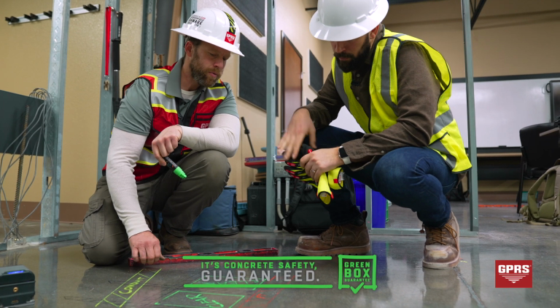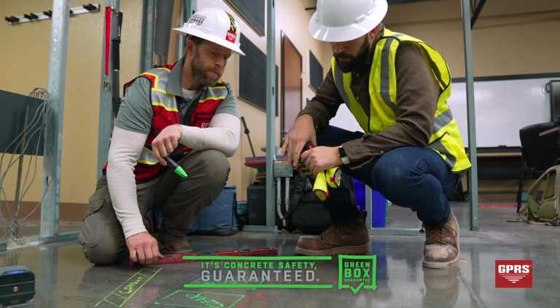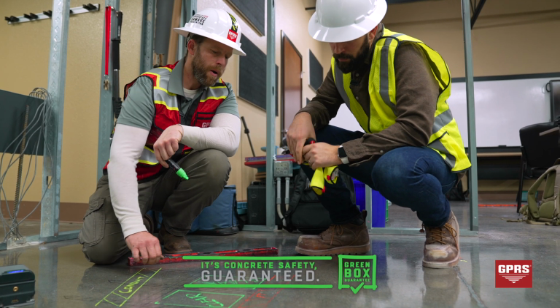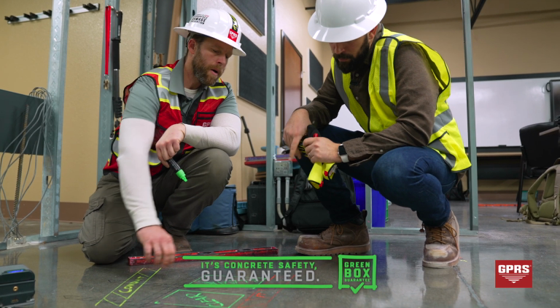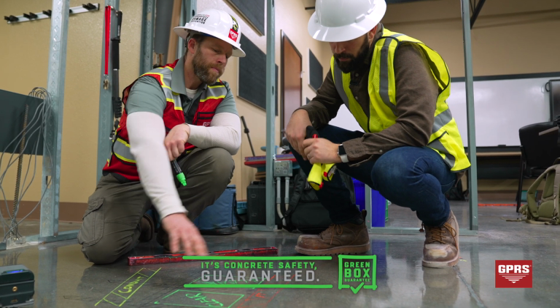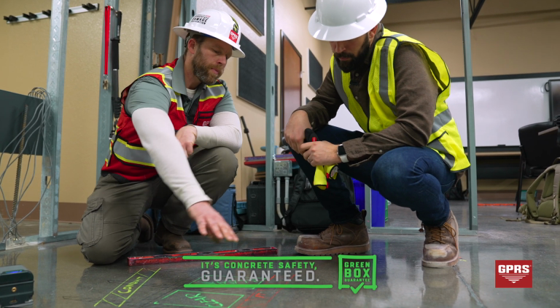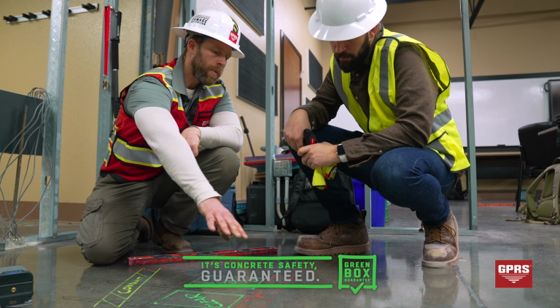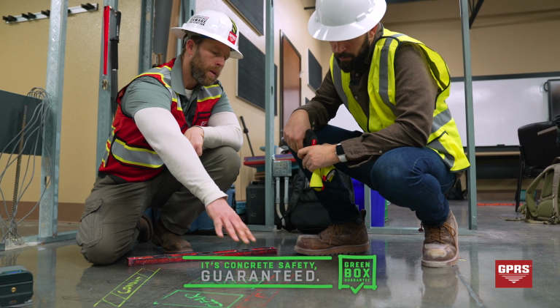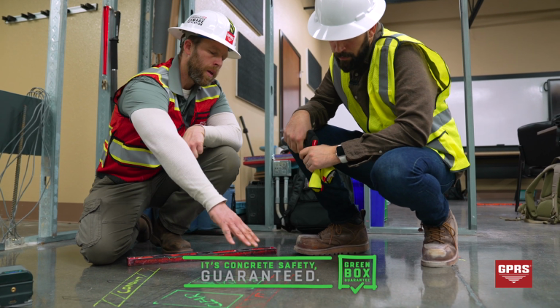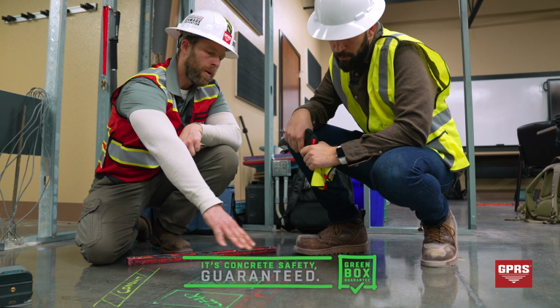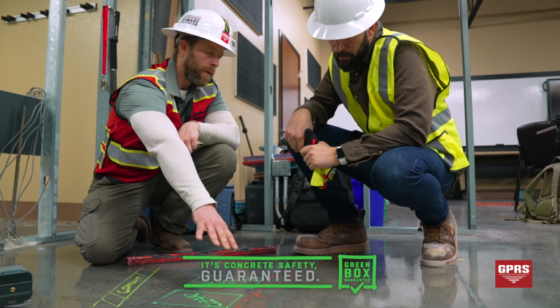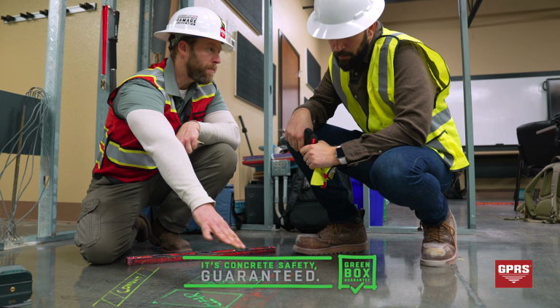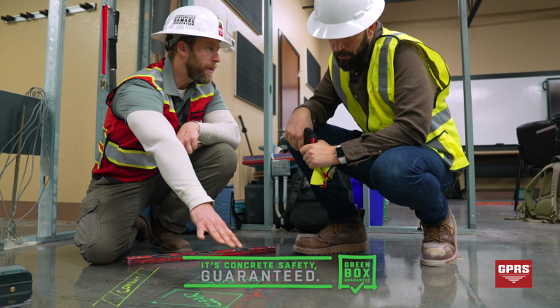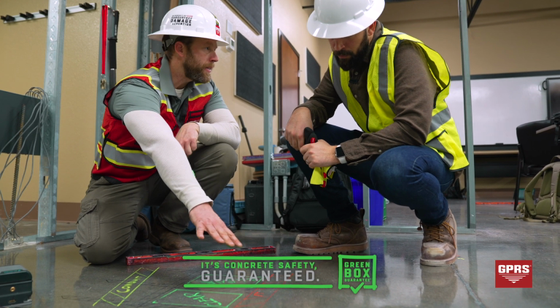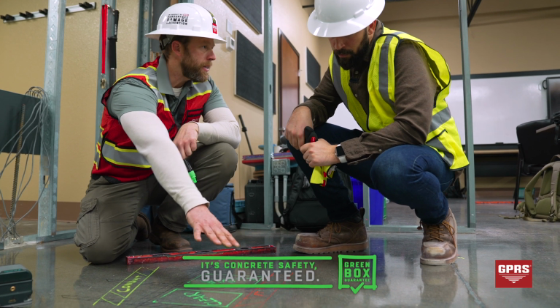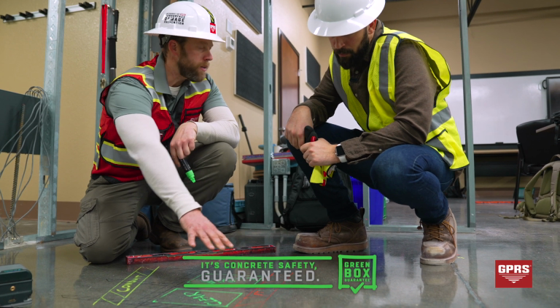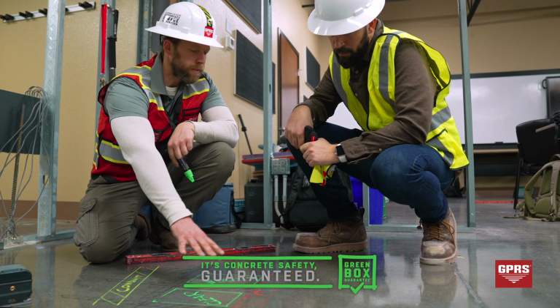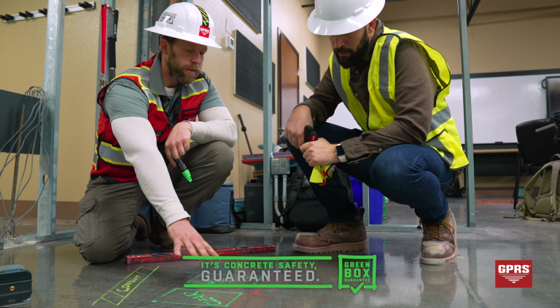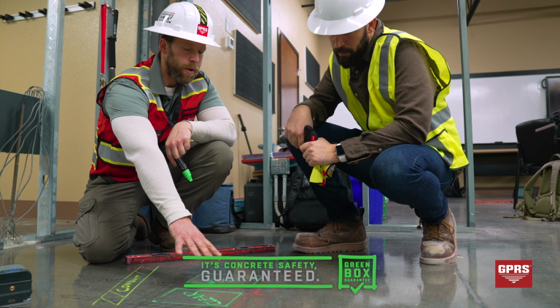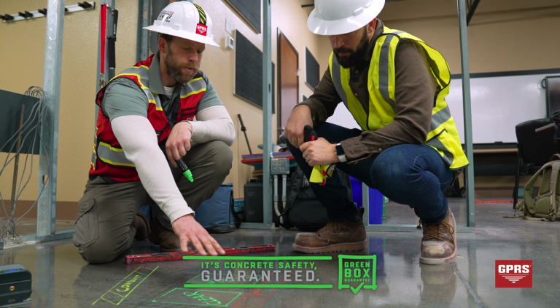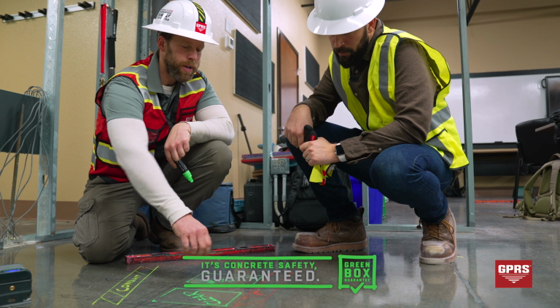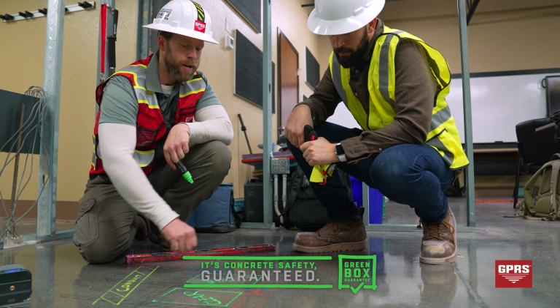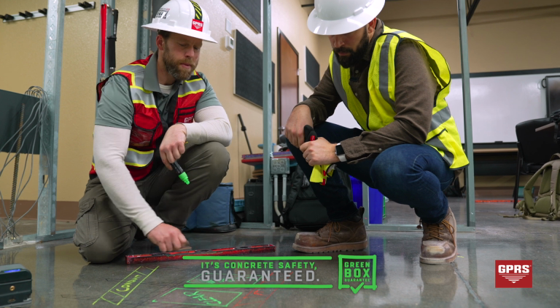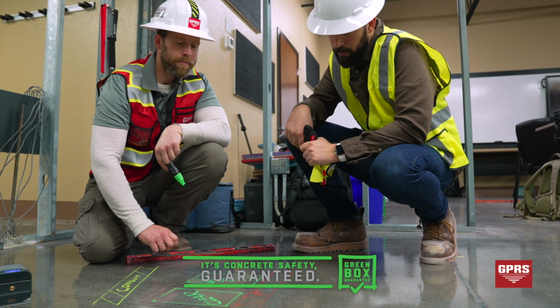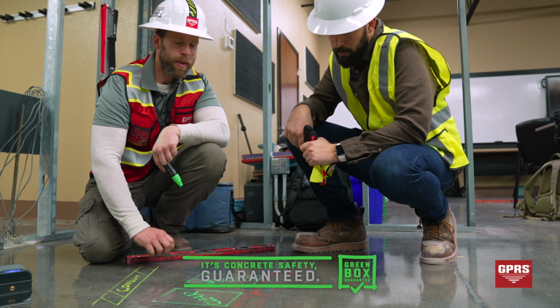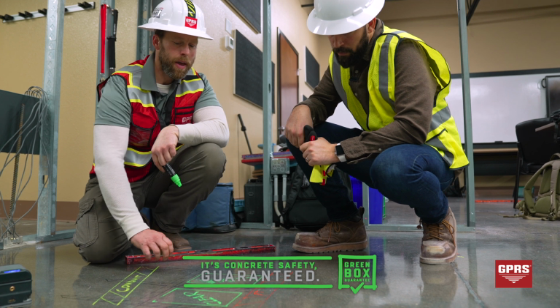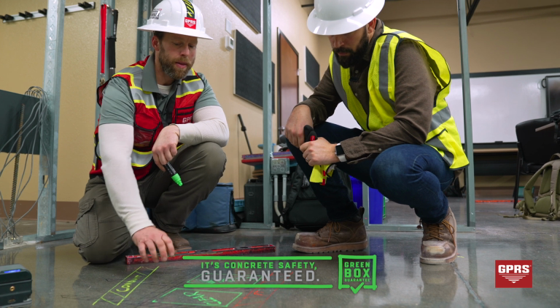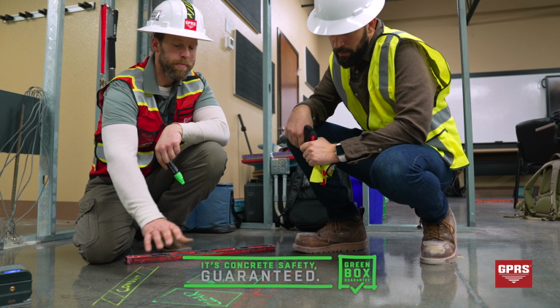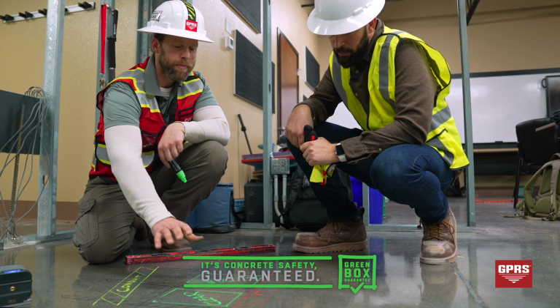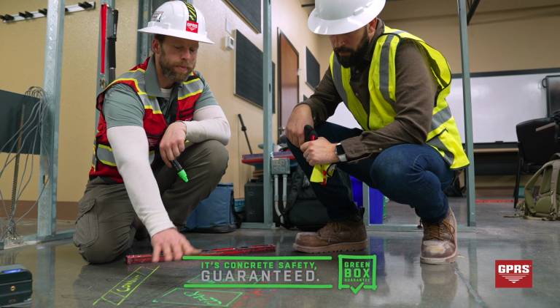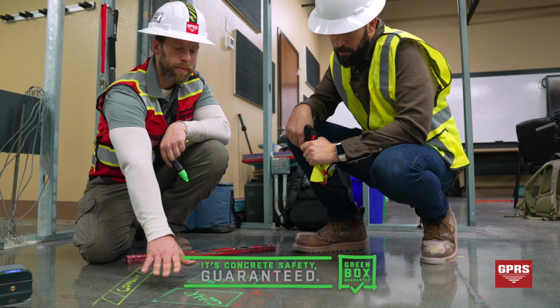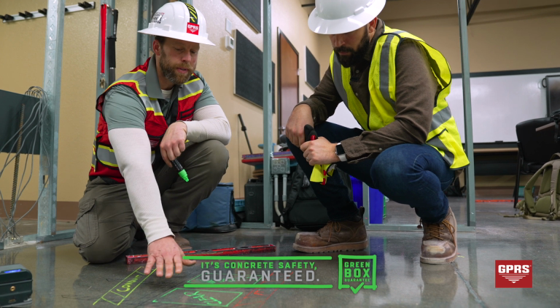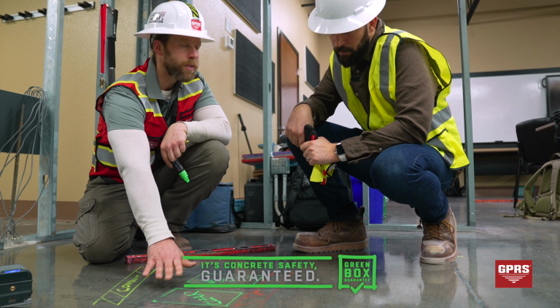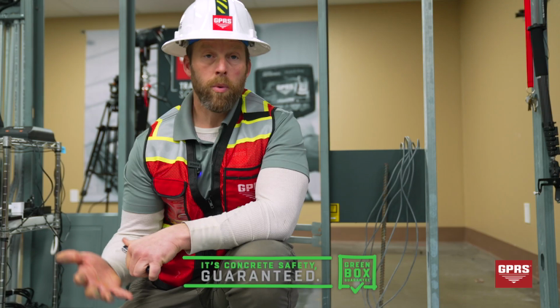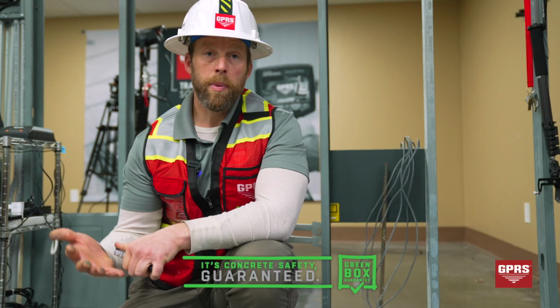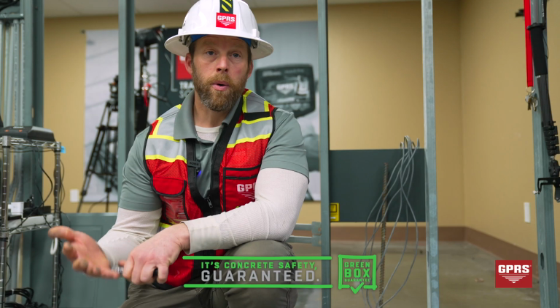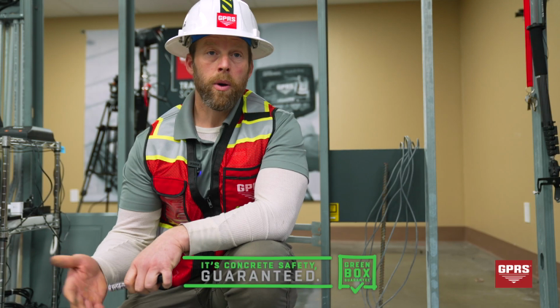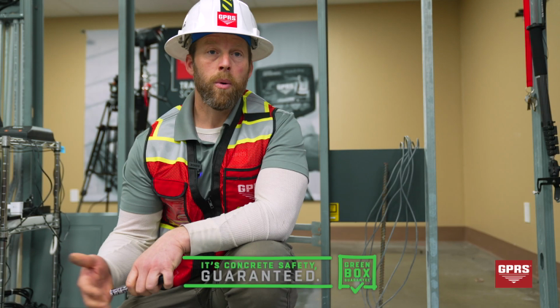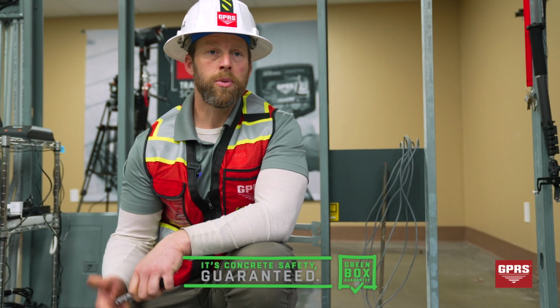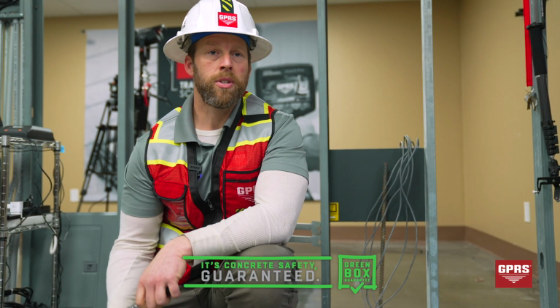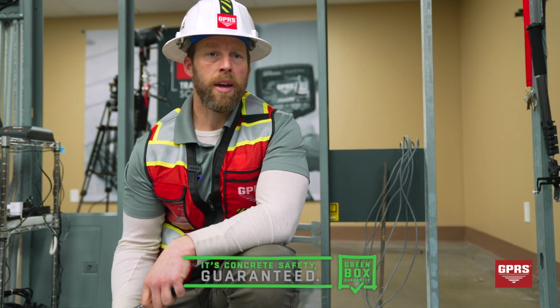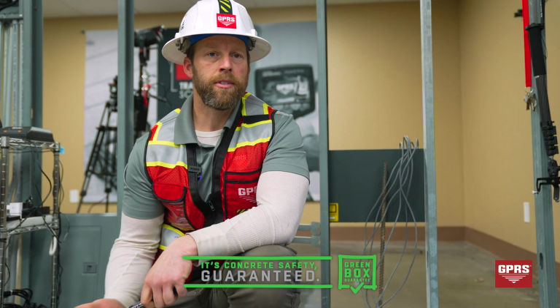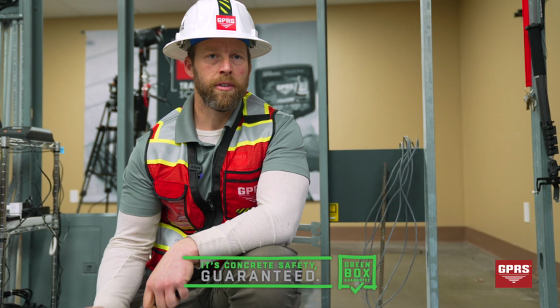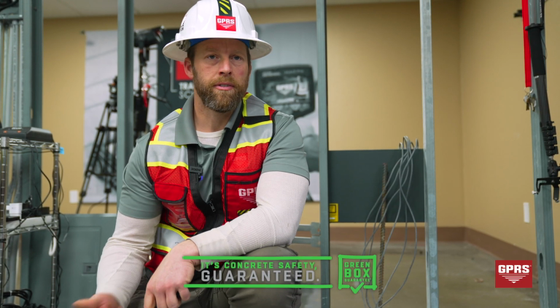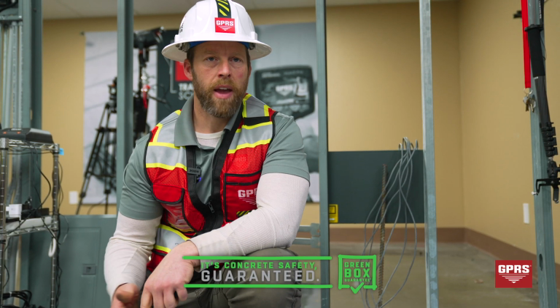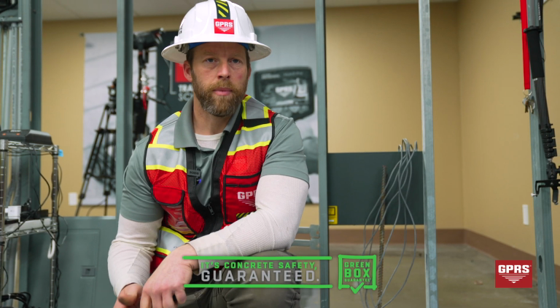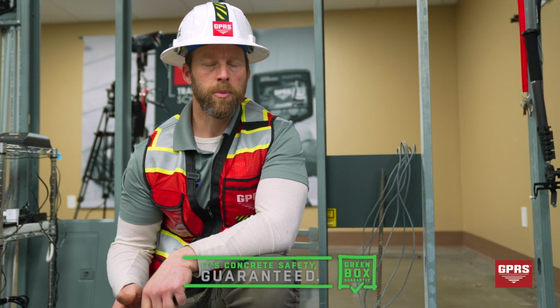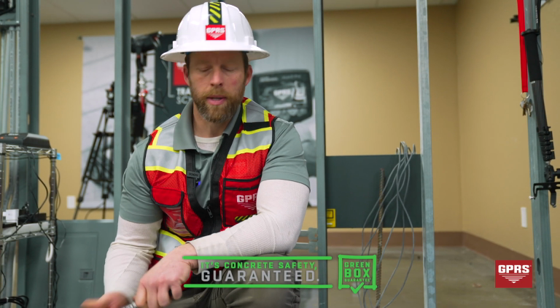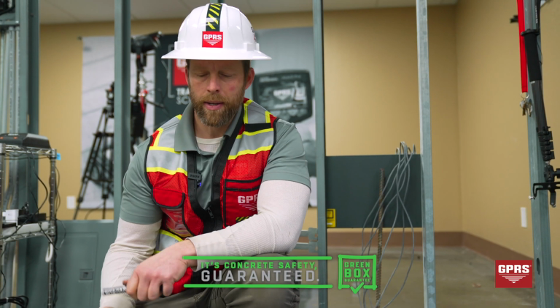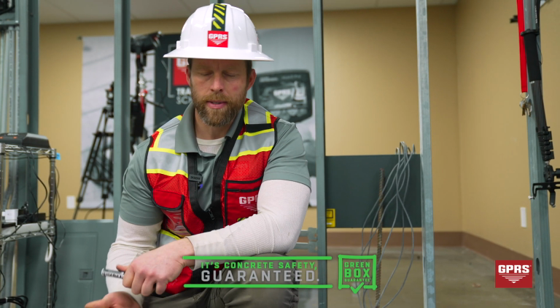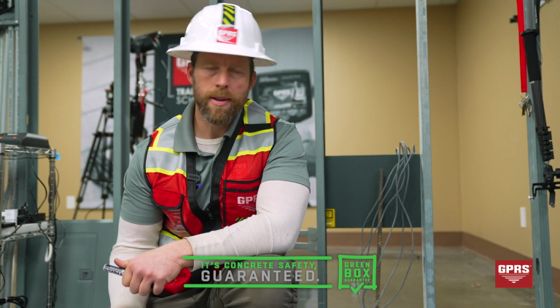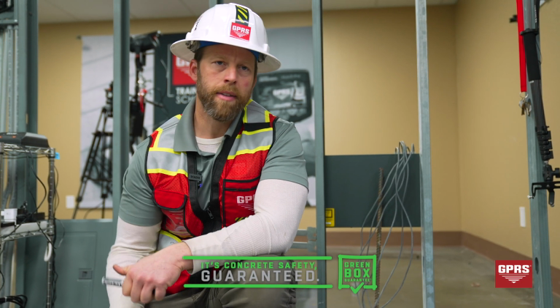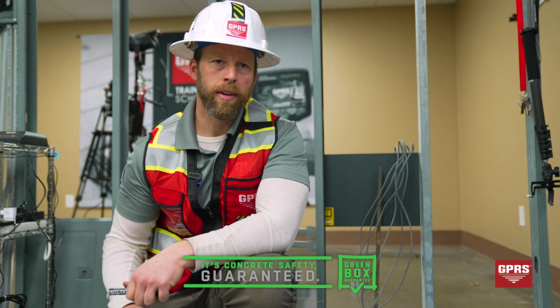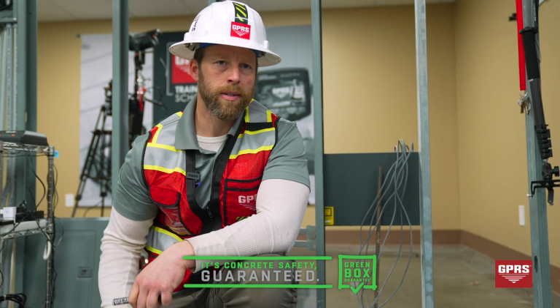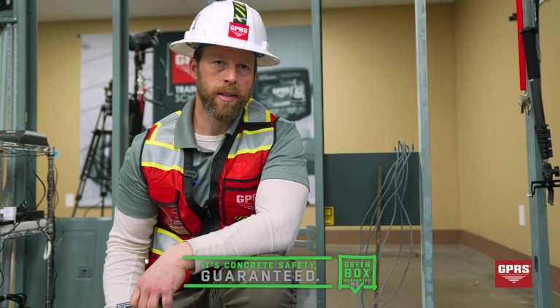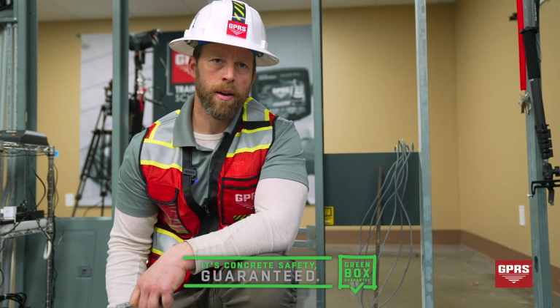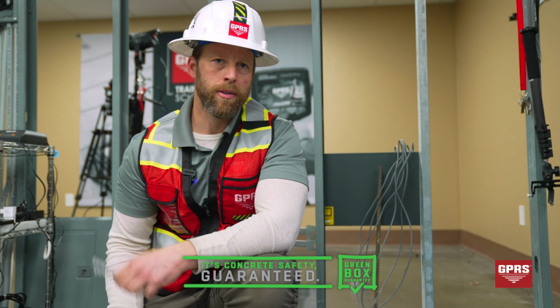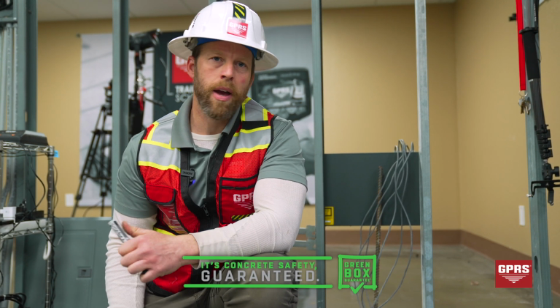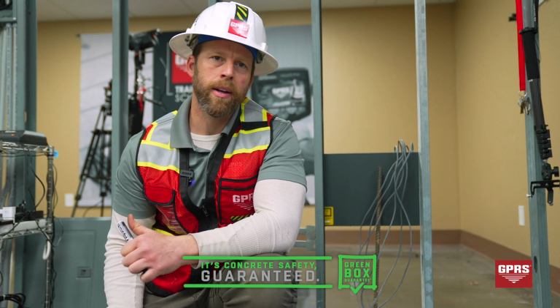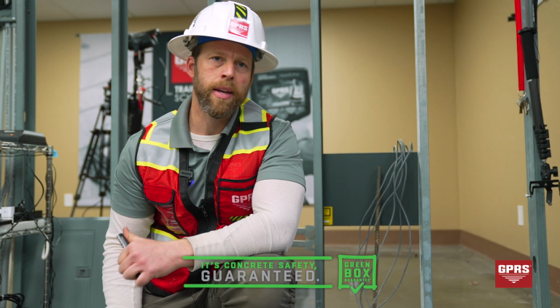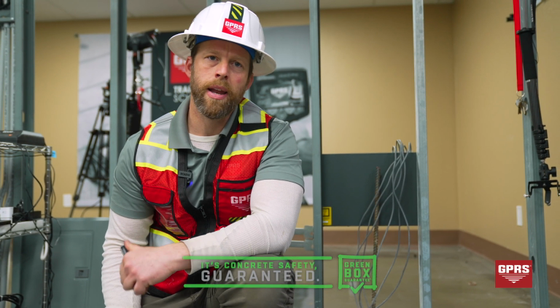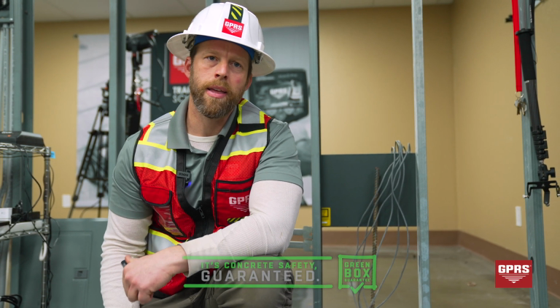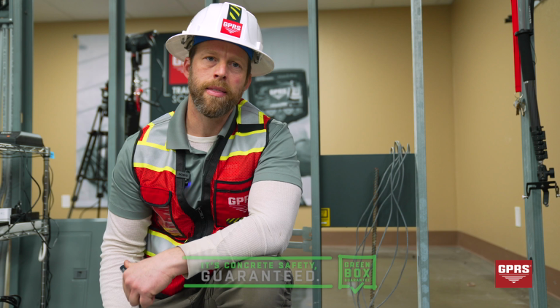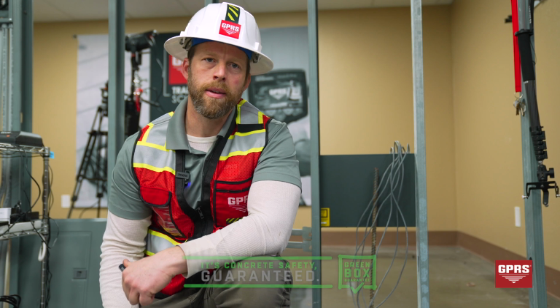I know now that the person who is coring or drilling will be going home safe to their families because nothing is there — they're not going to hit anything.